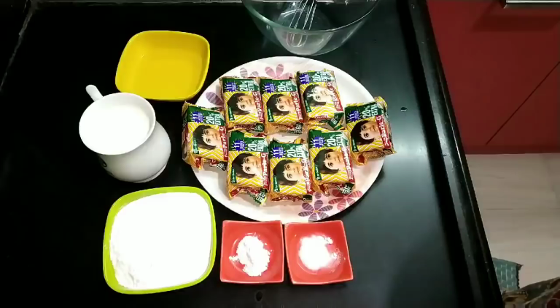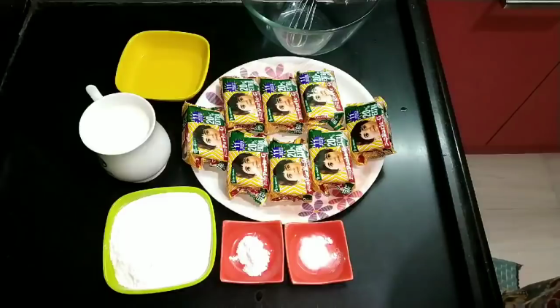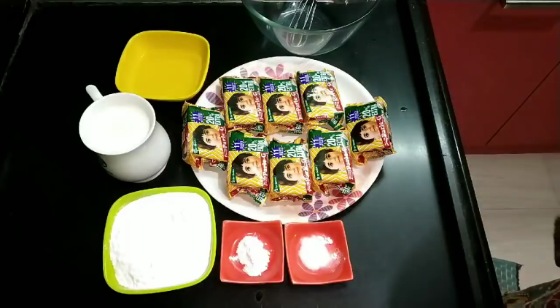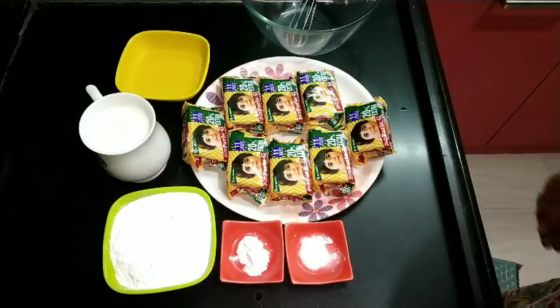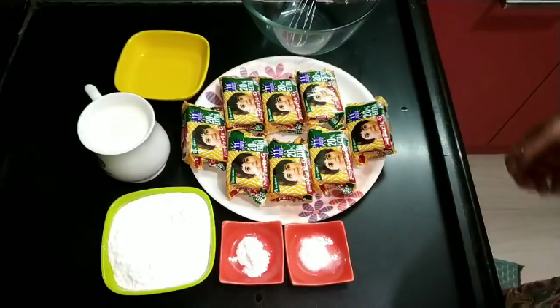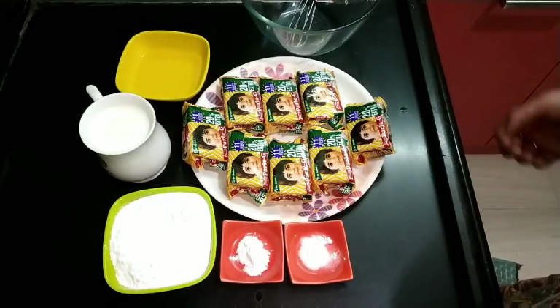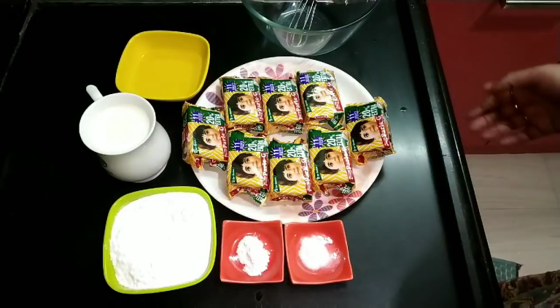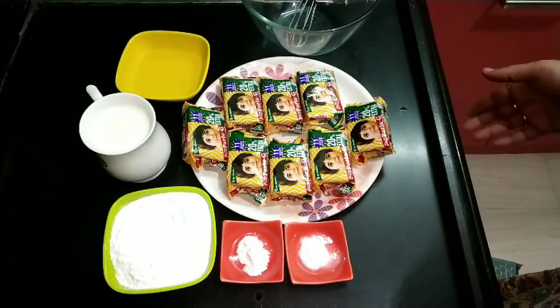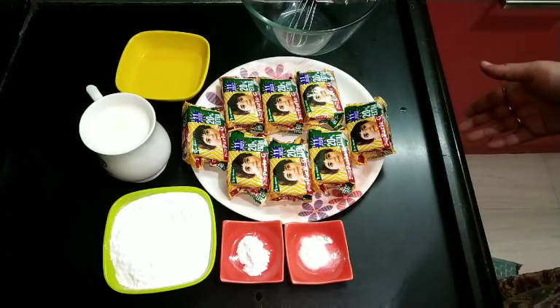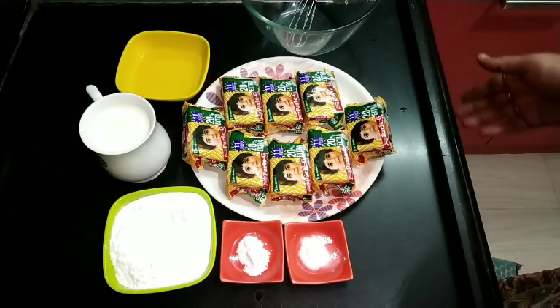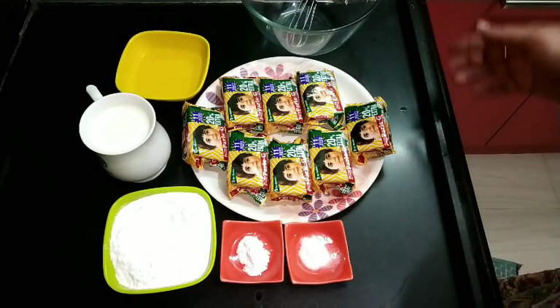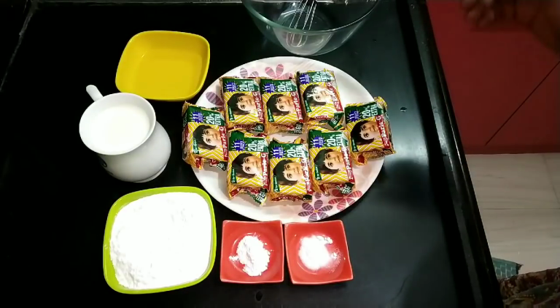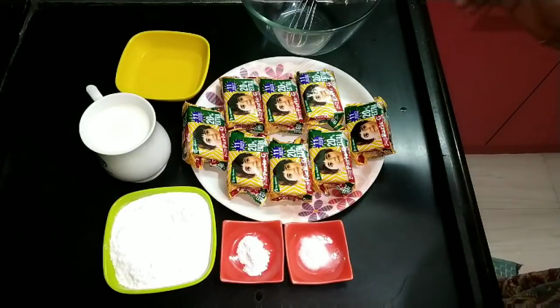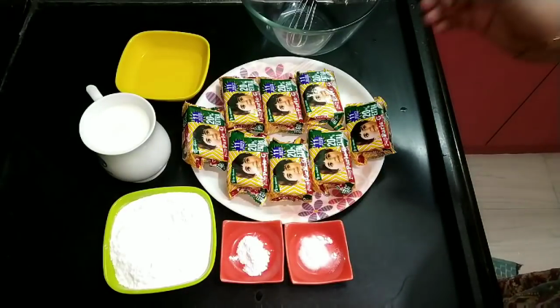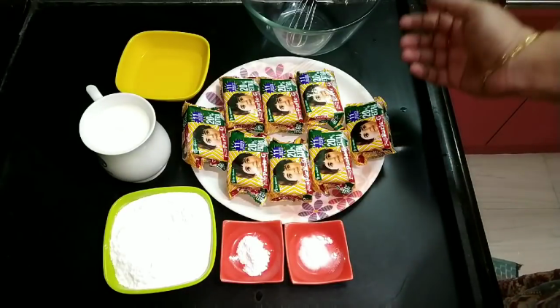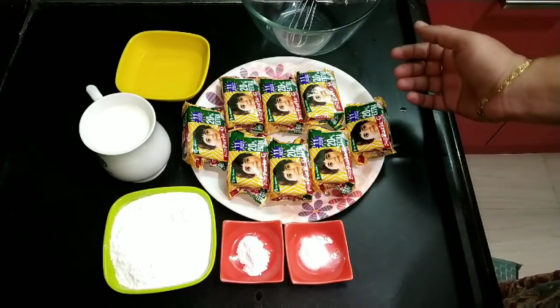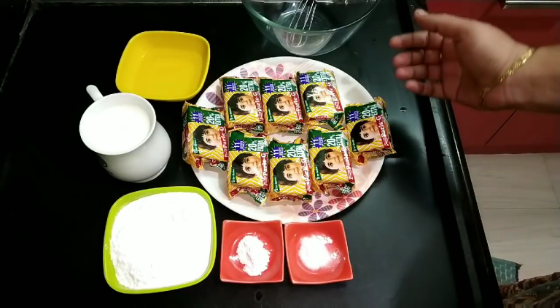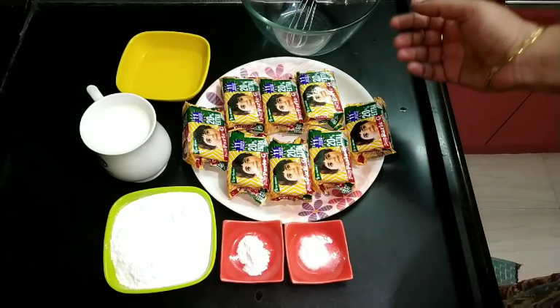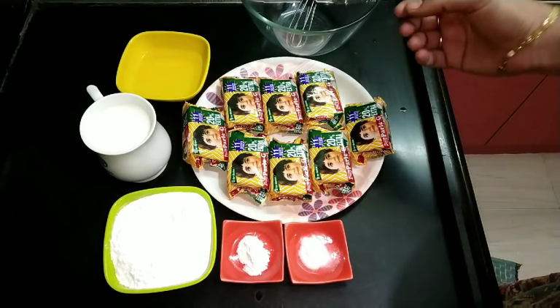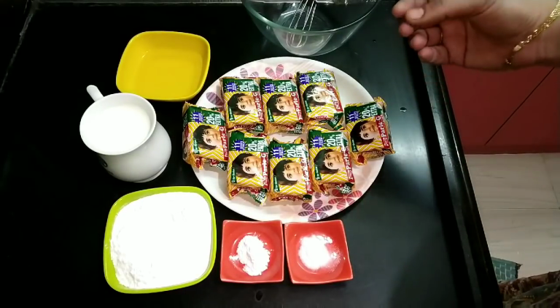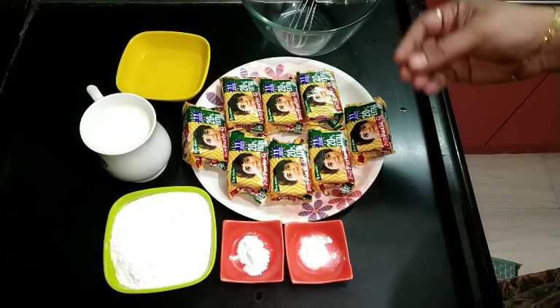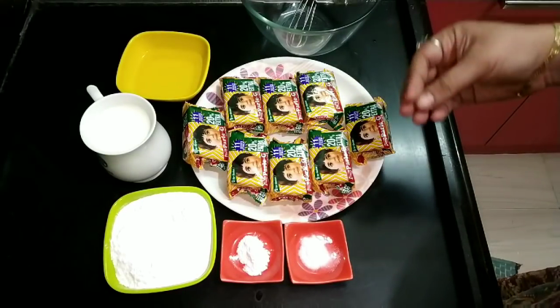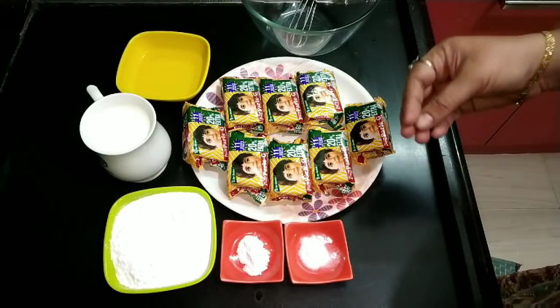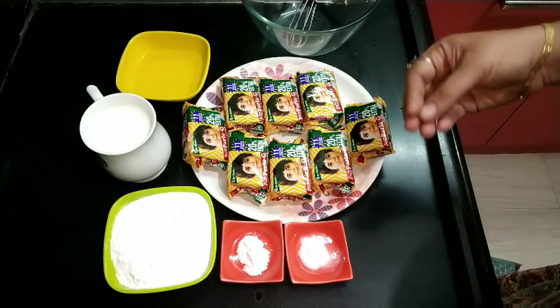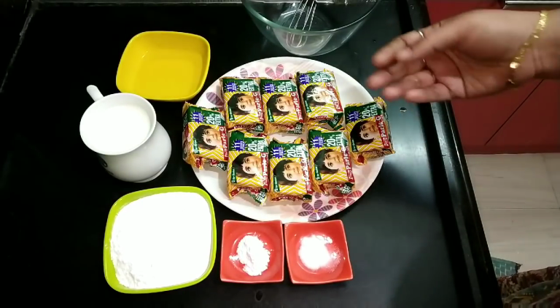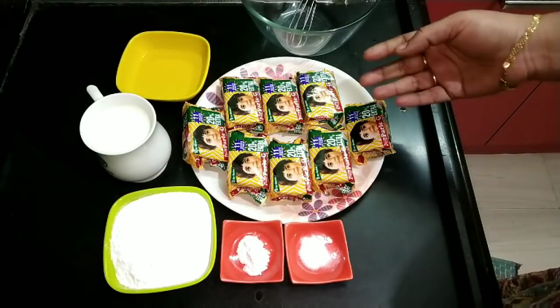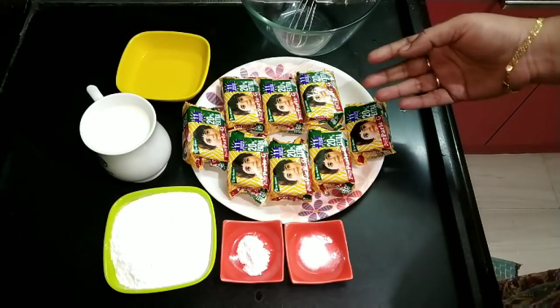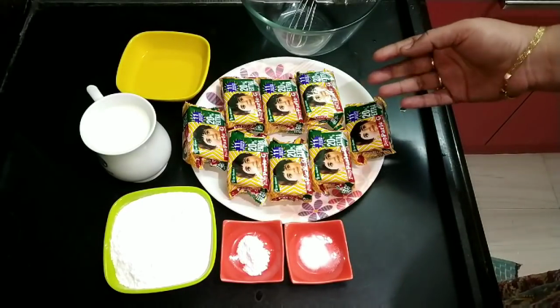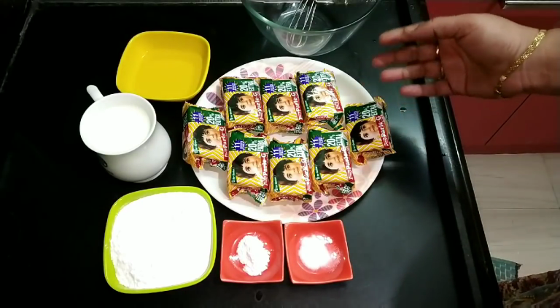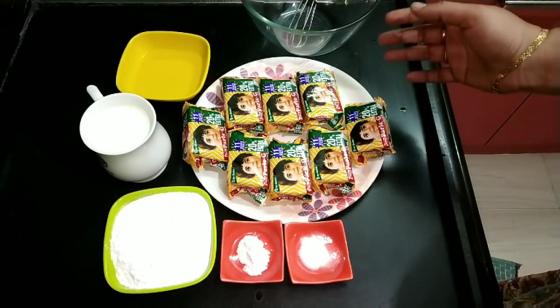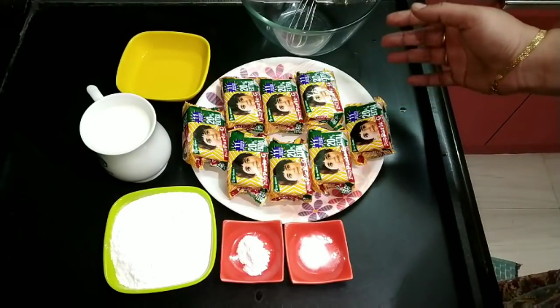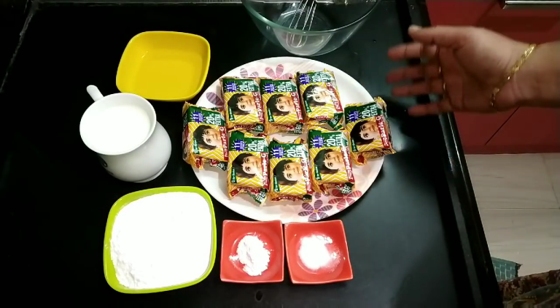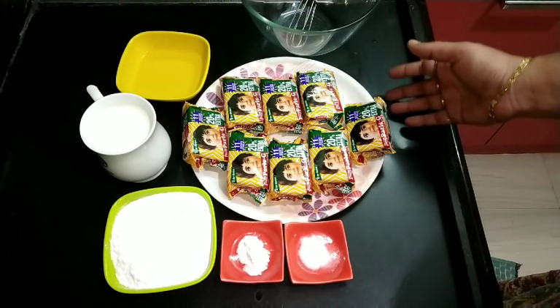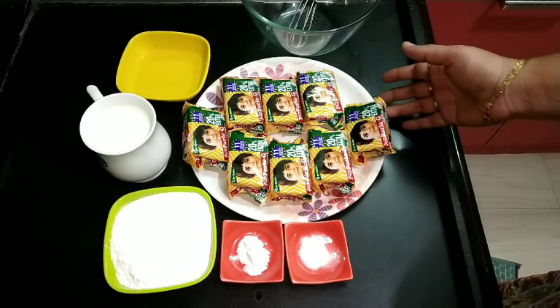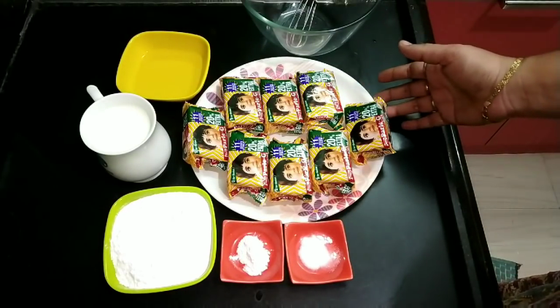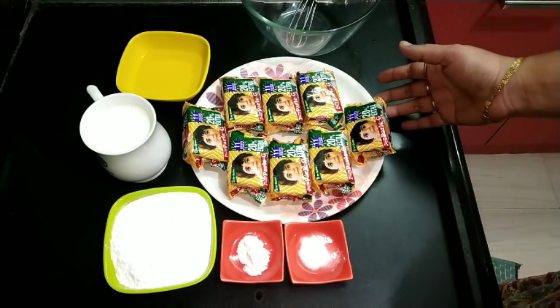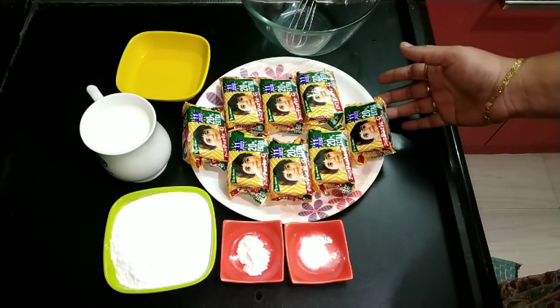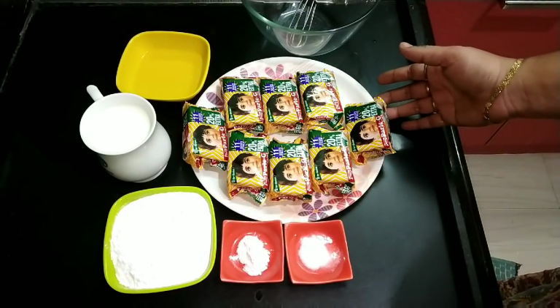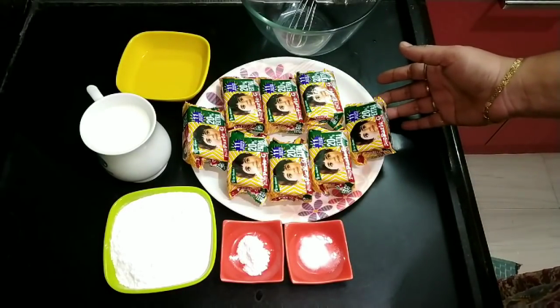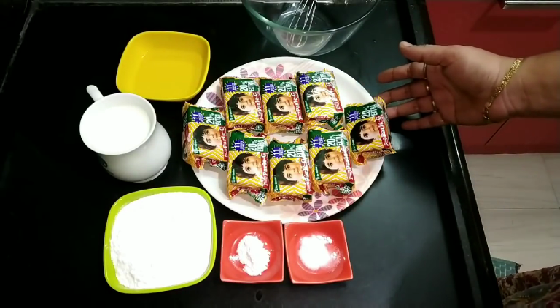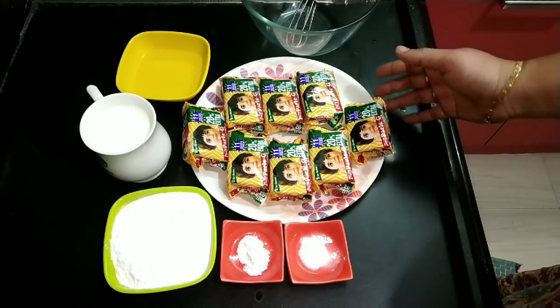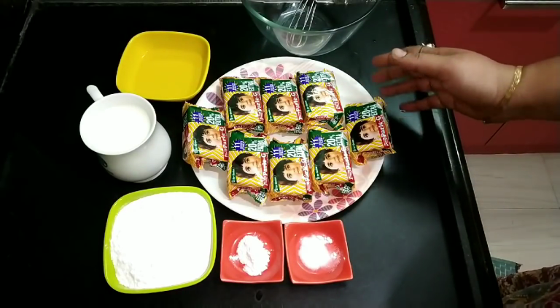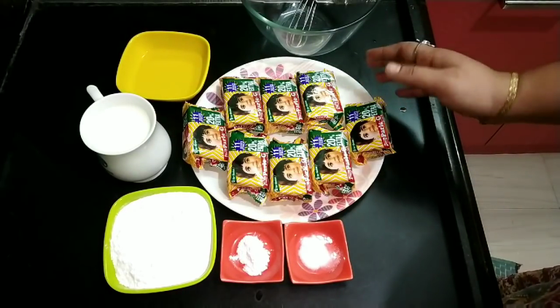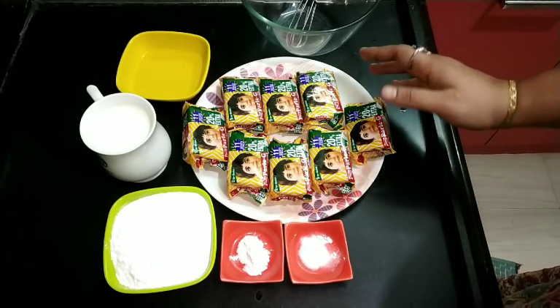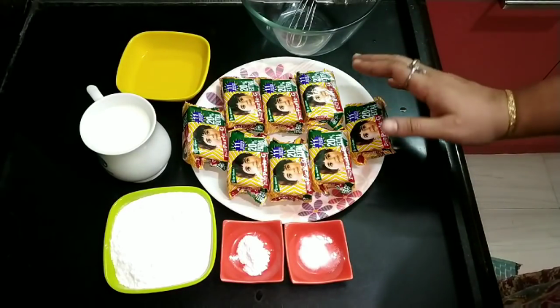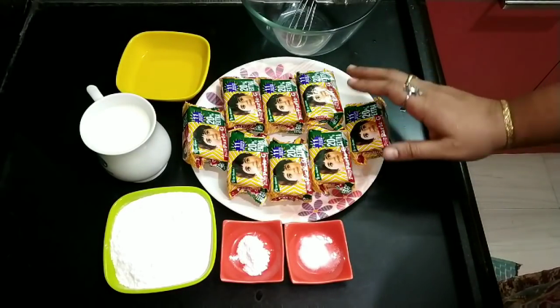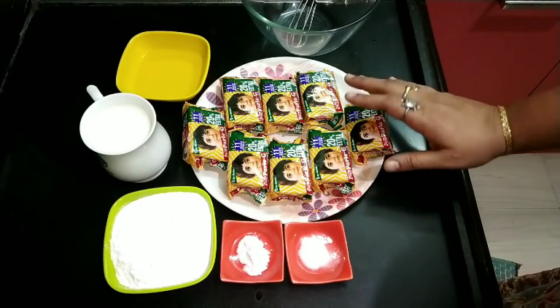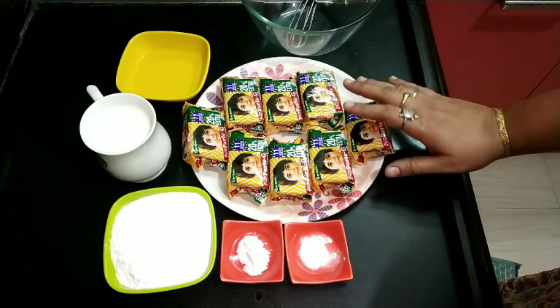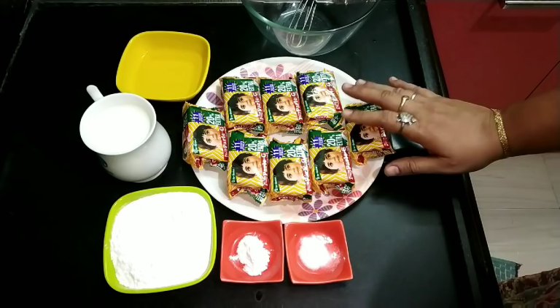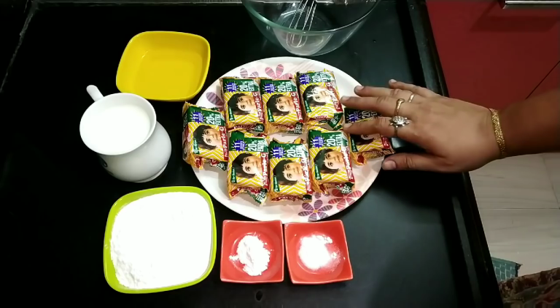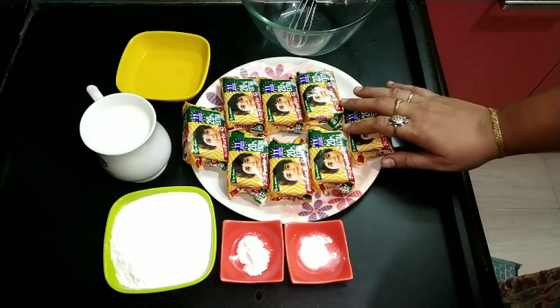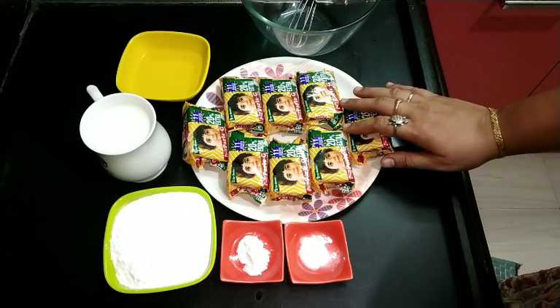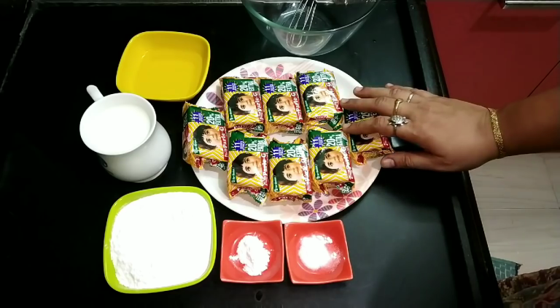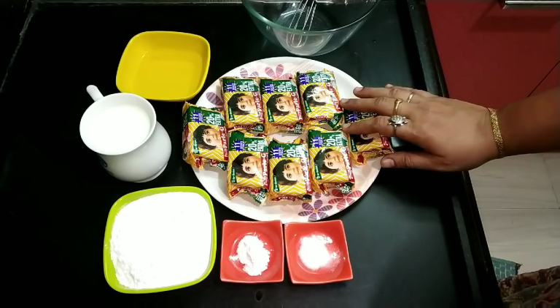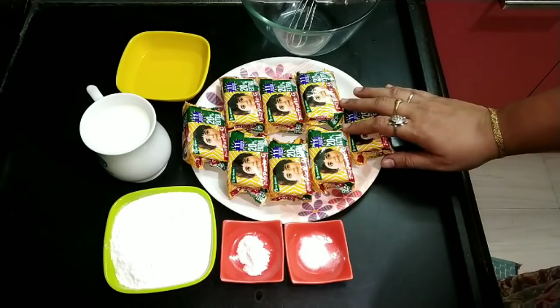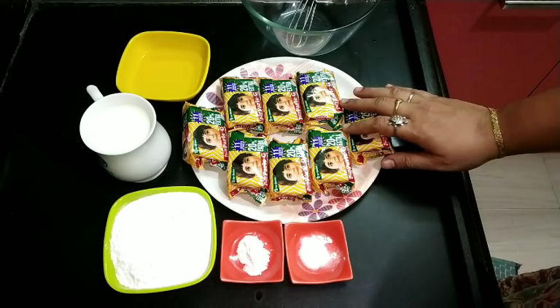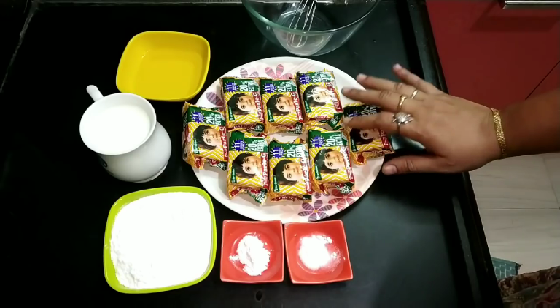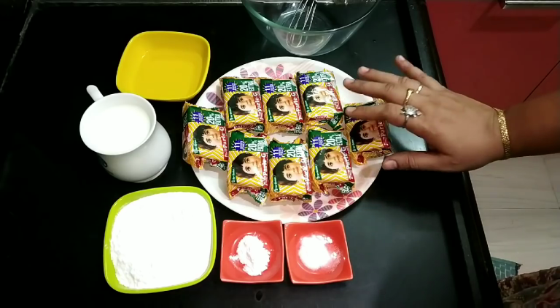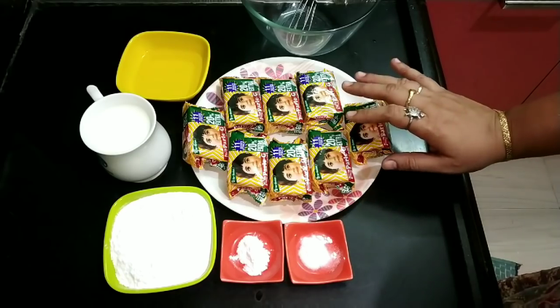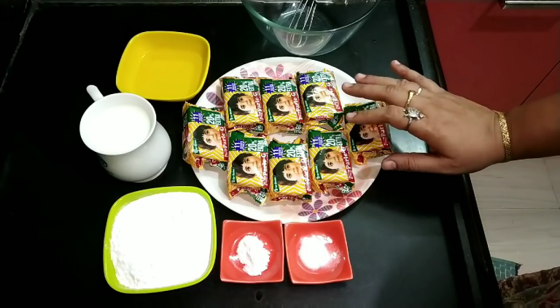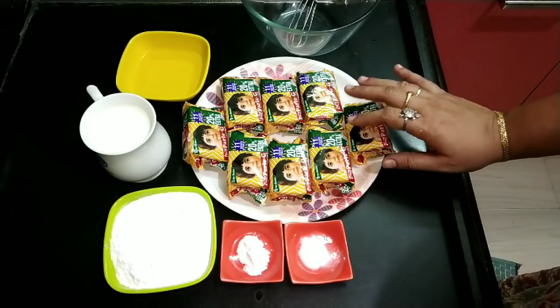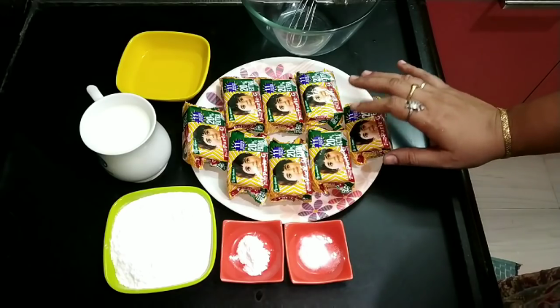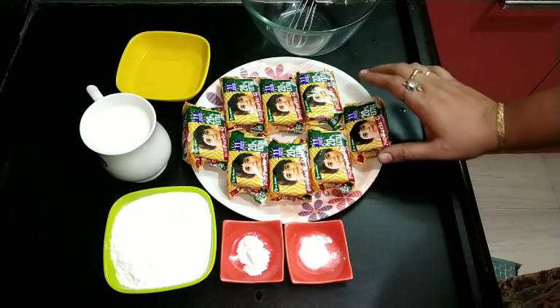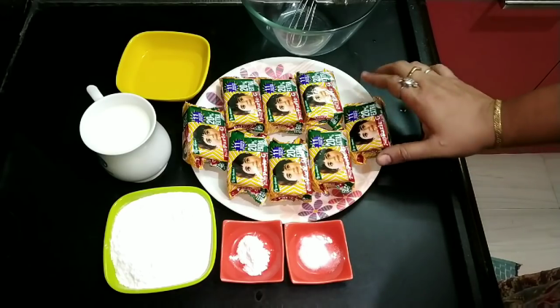I'm going to start a biscuit cake. You can start a healthy snack. It's good to make a biscuit cake — this biscuit cake is a very good option.